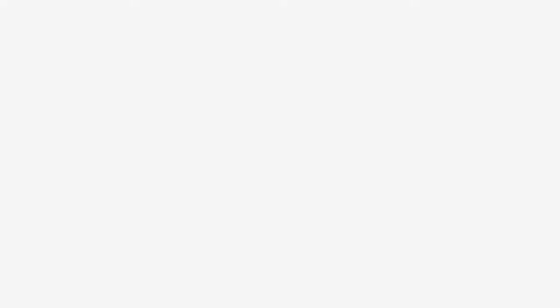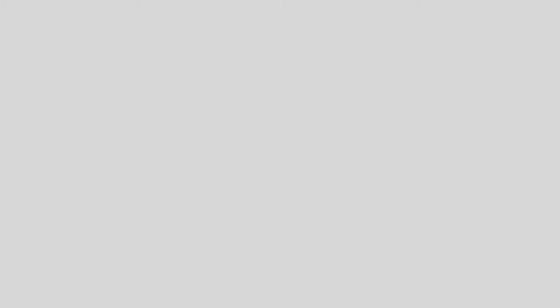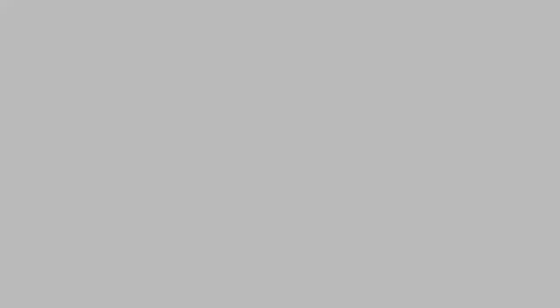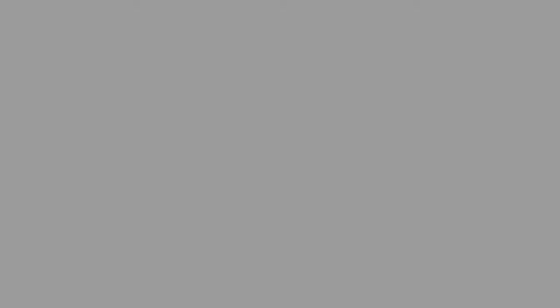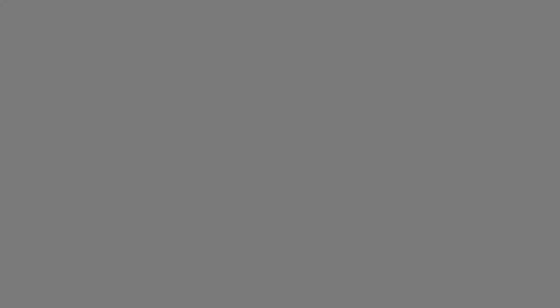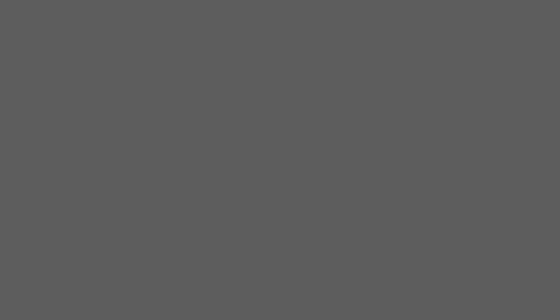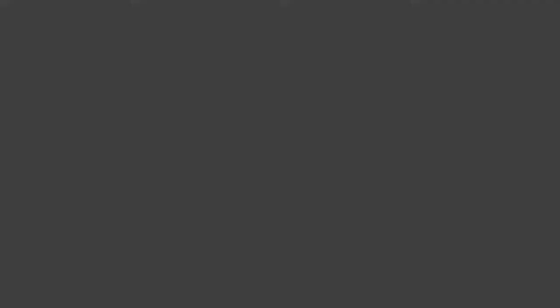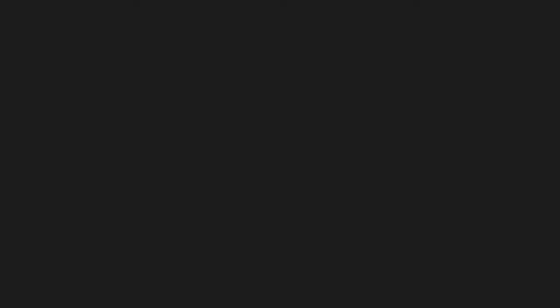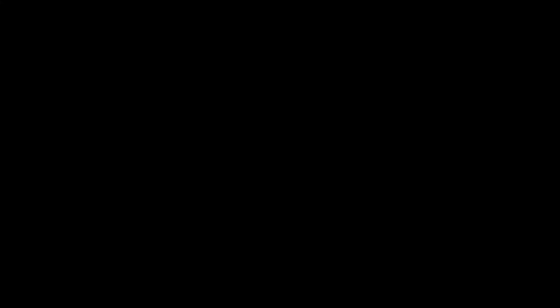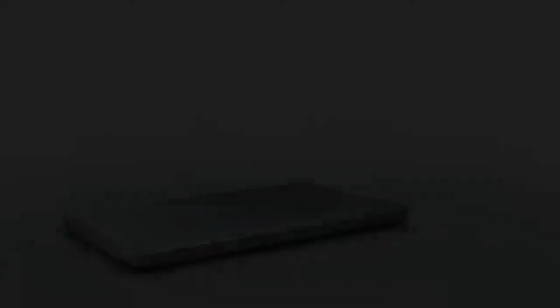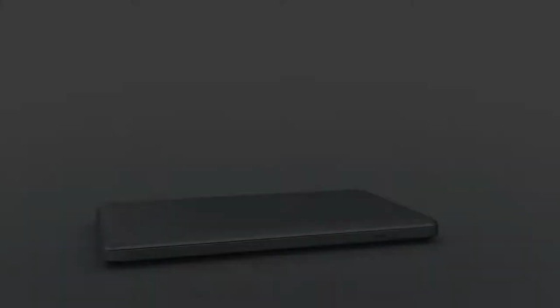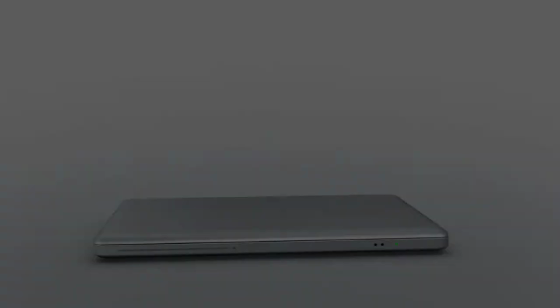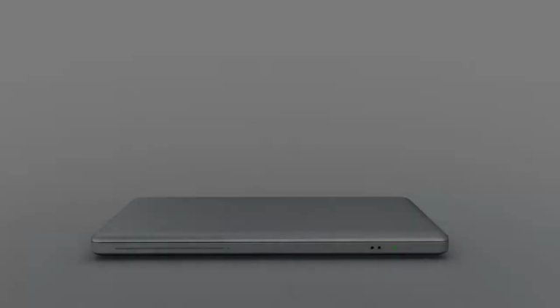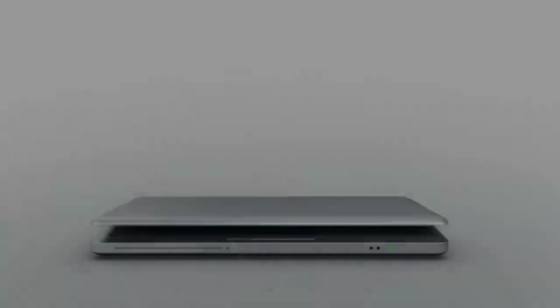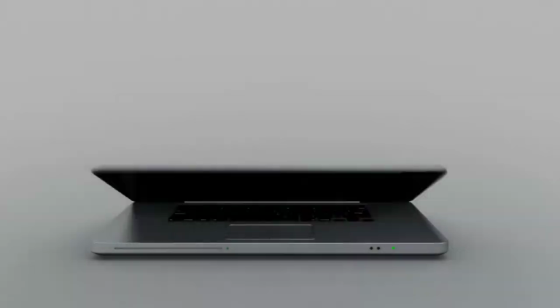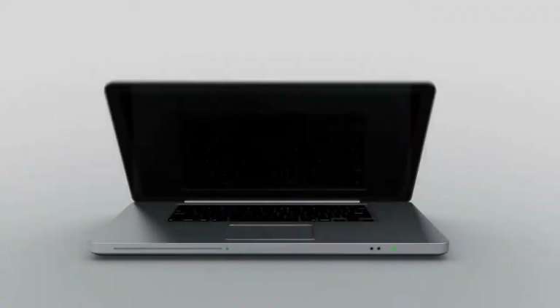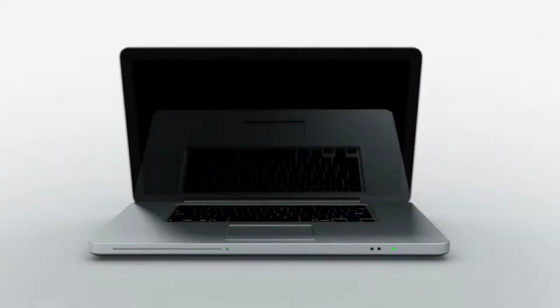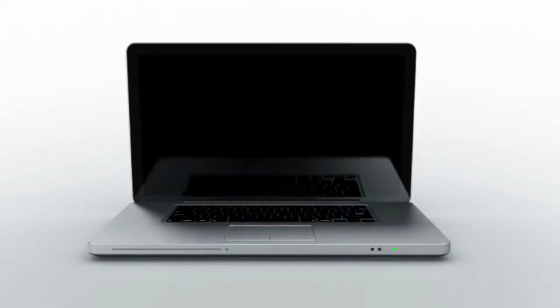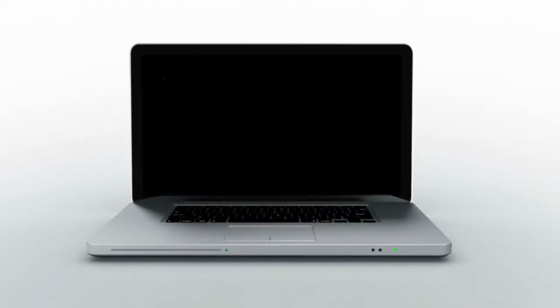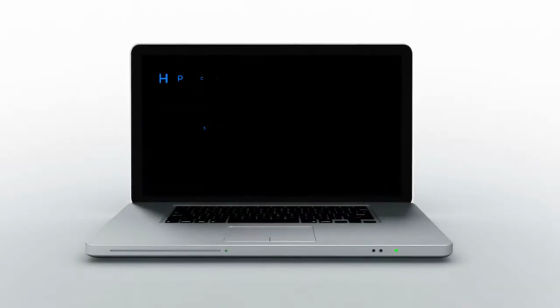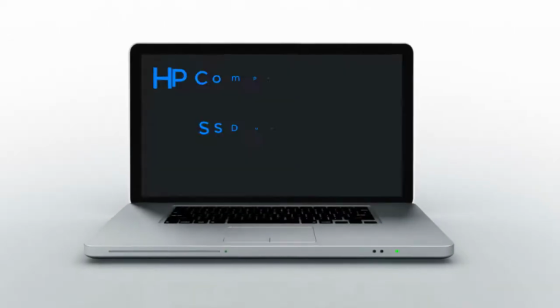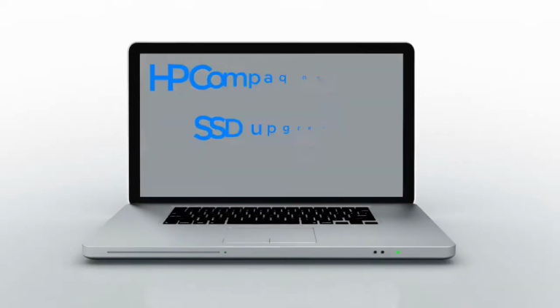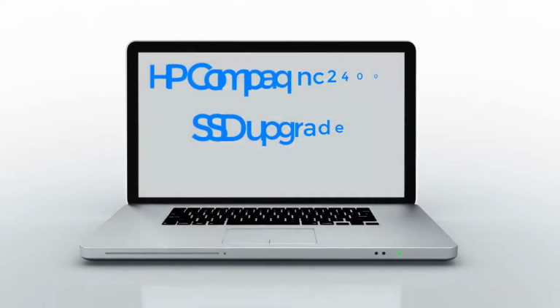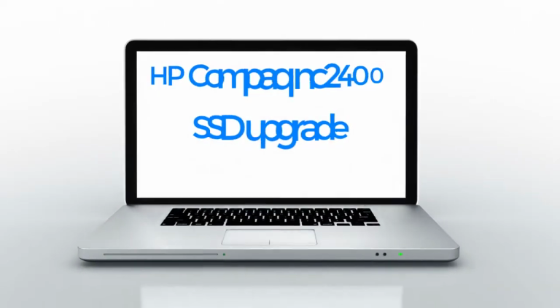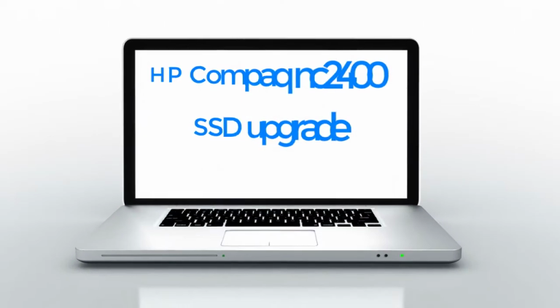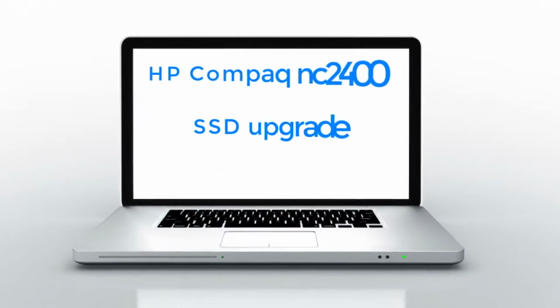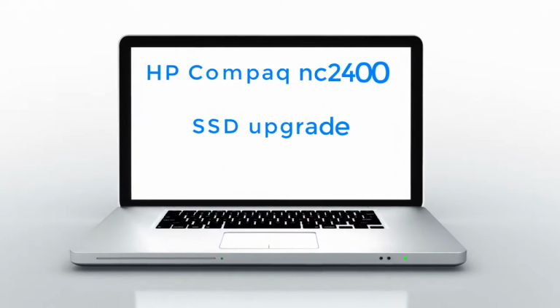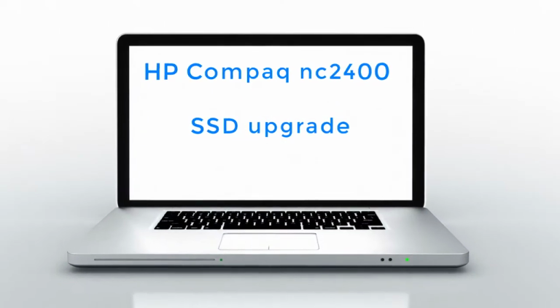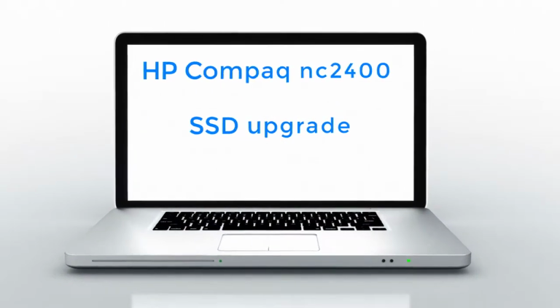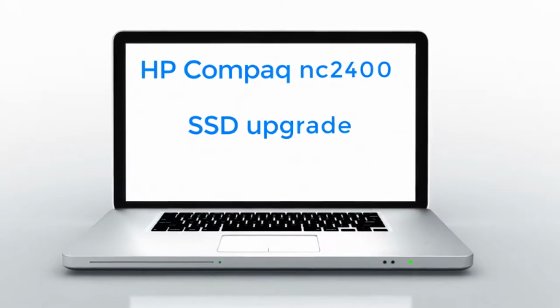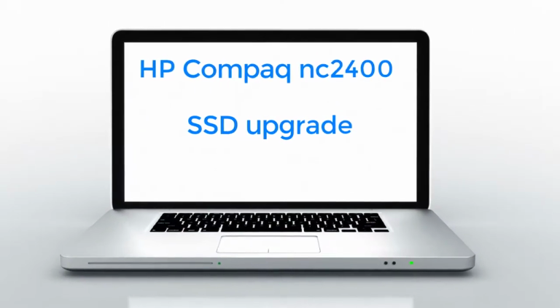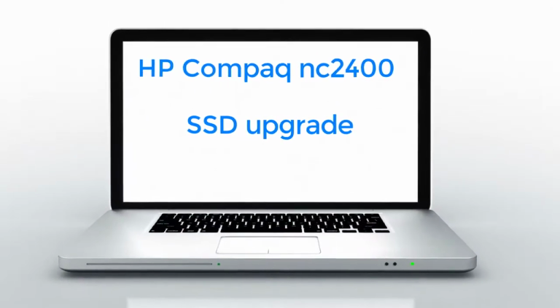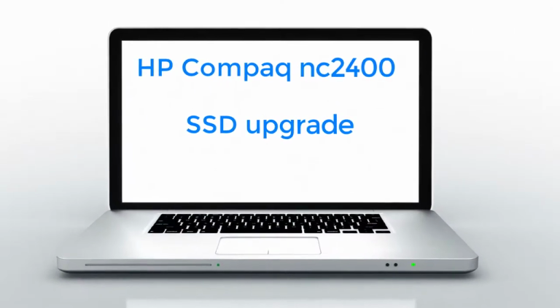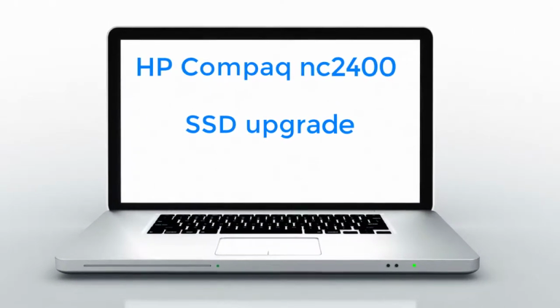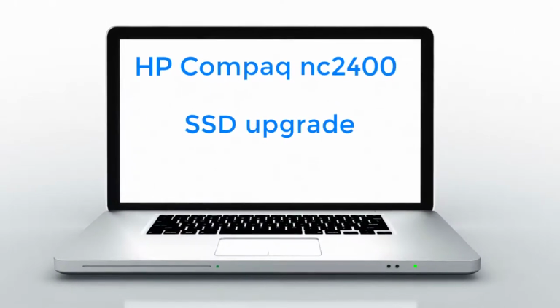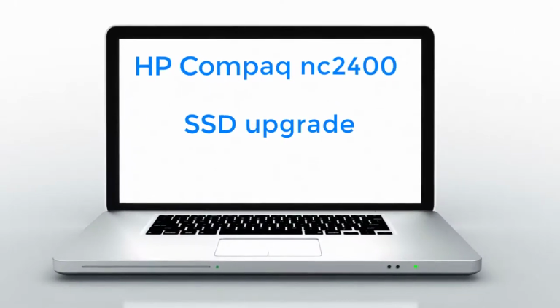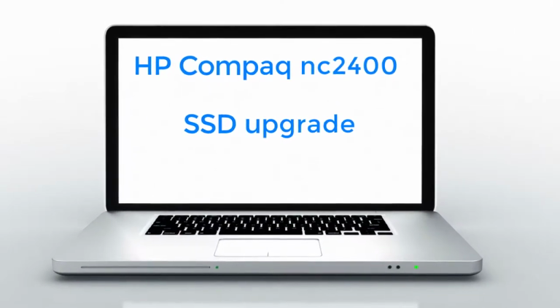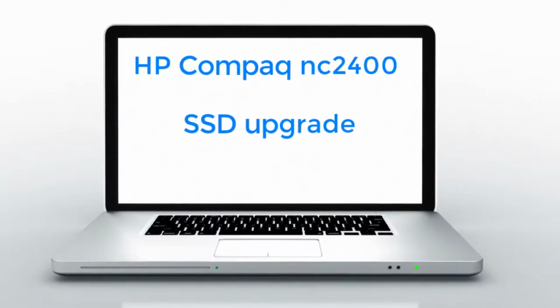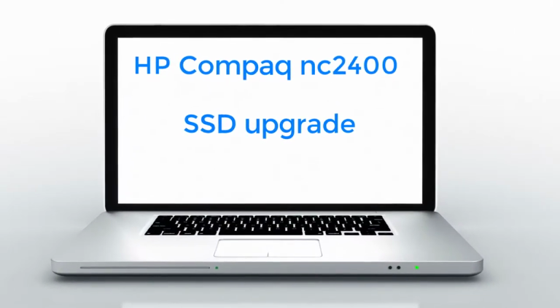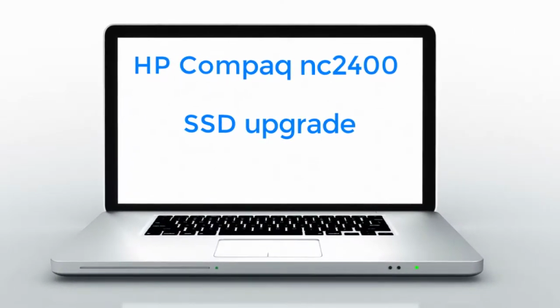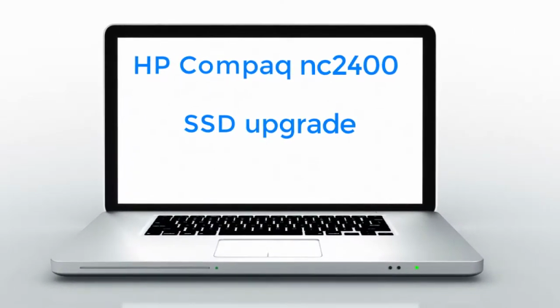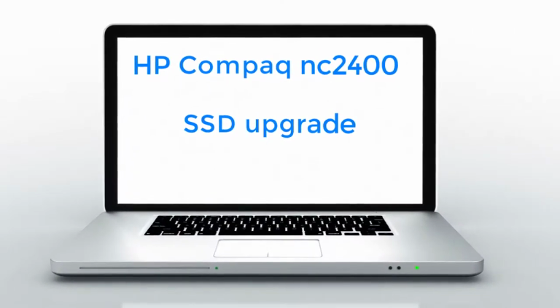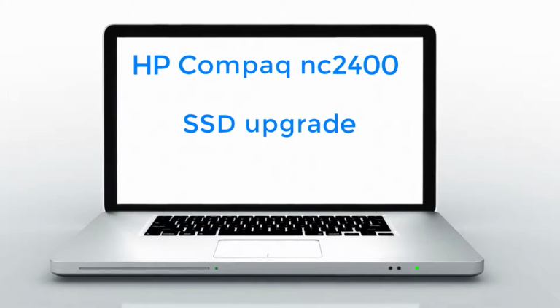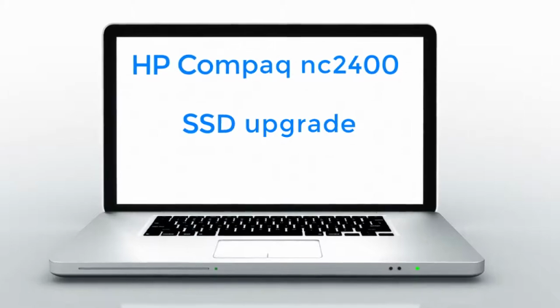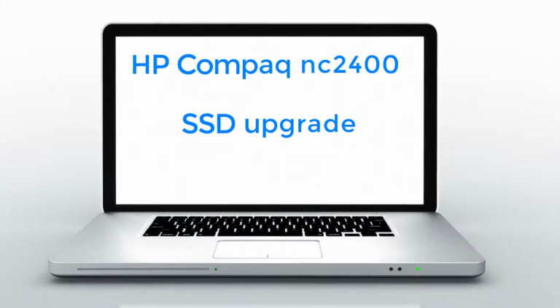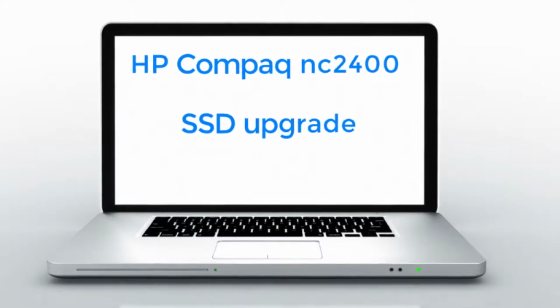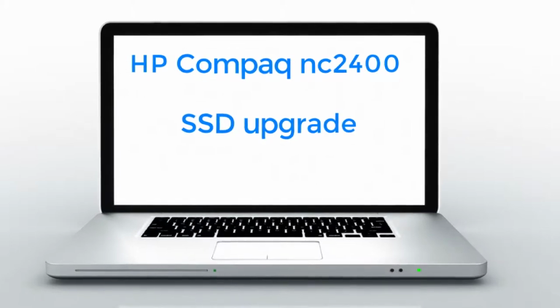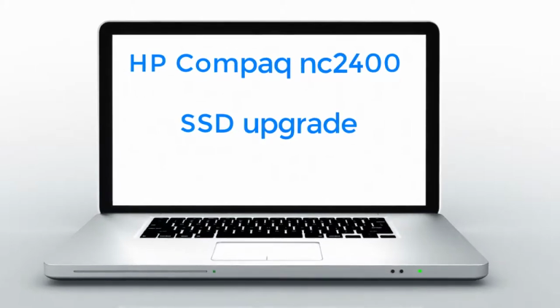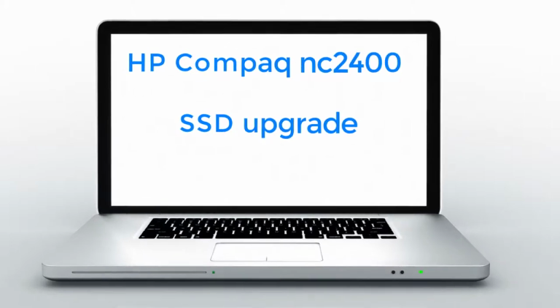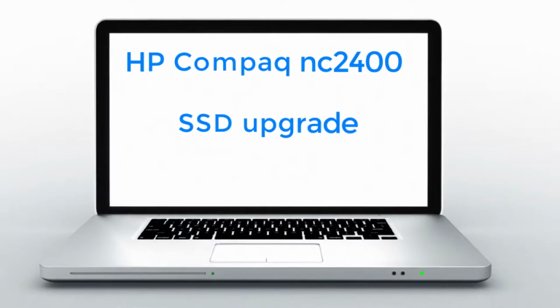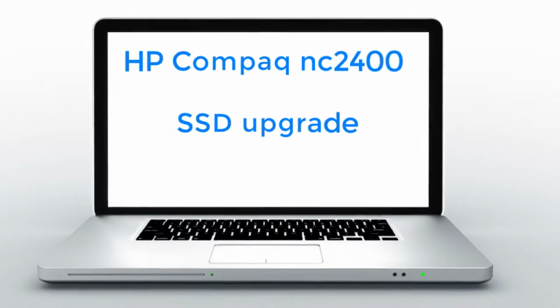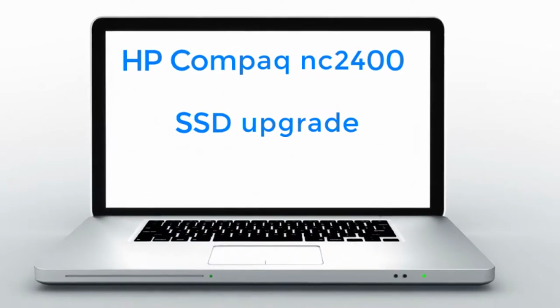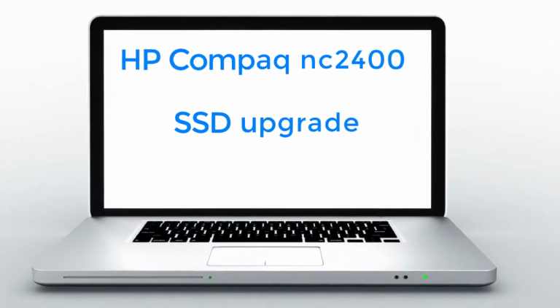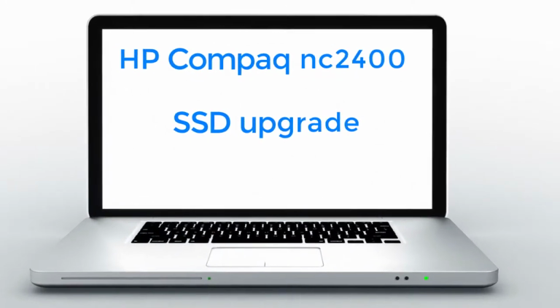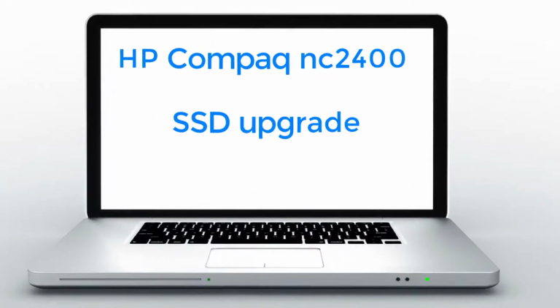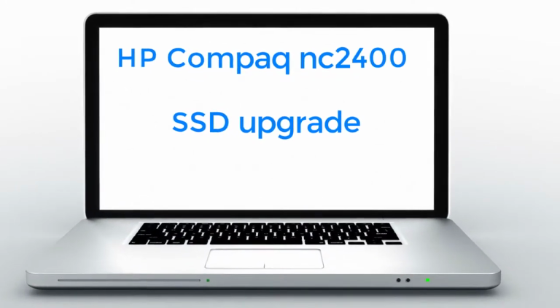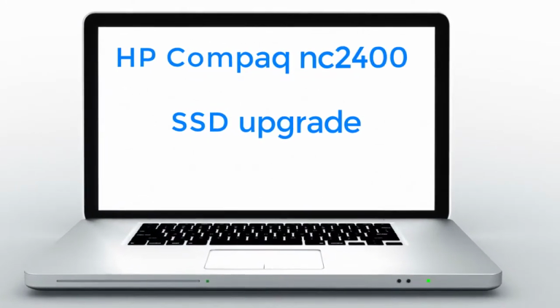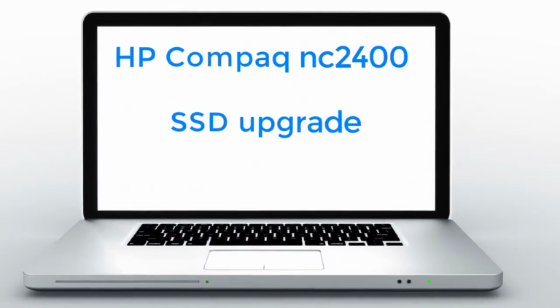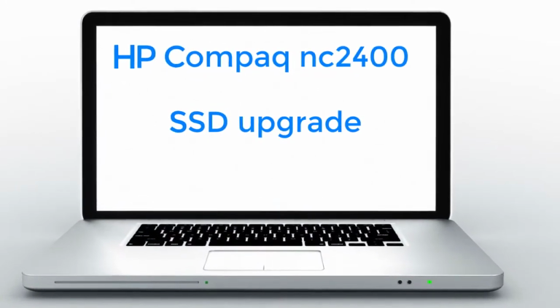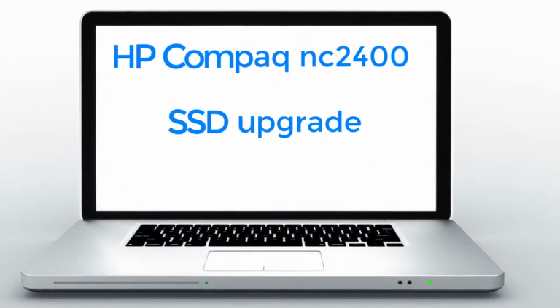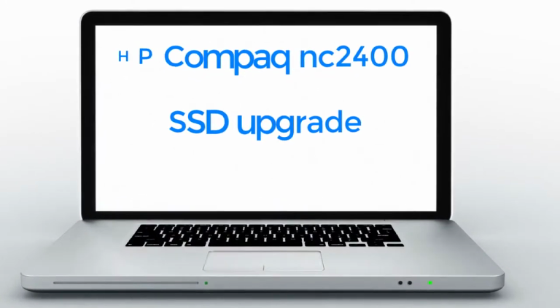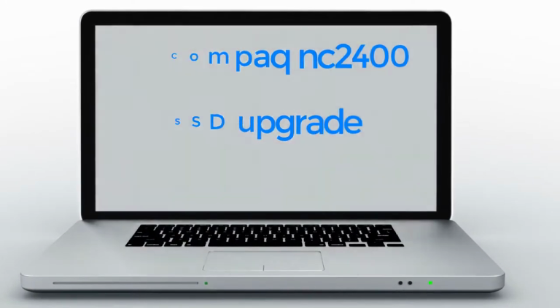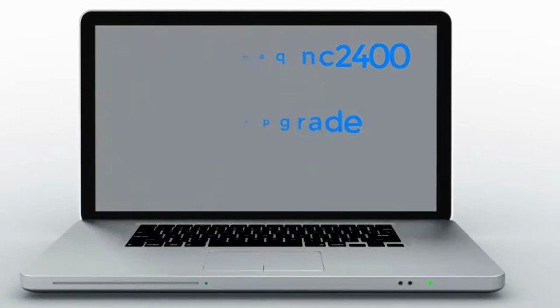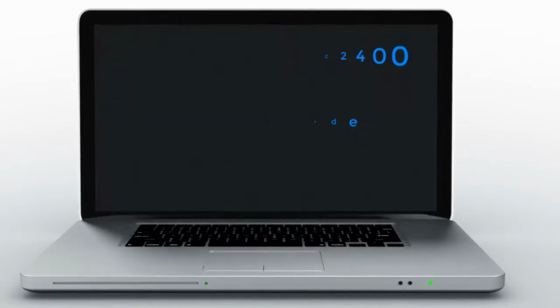Aloha, I'm Andy. Today I will upgrade the HP Compaq NC 2400 Notebook with an SSD.